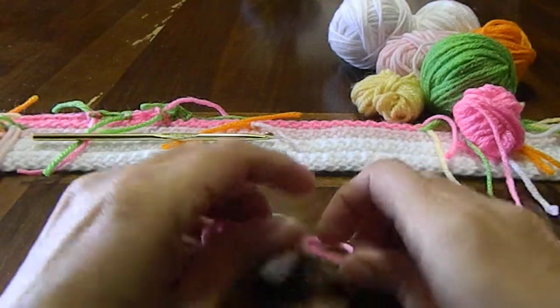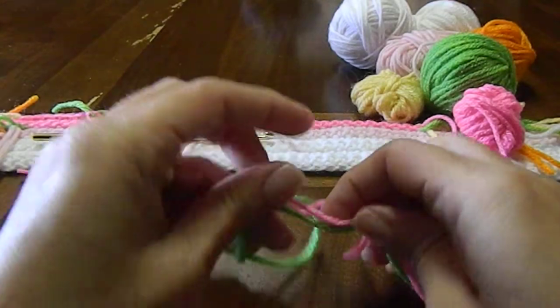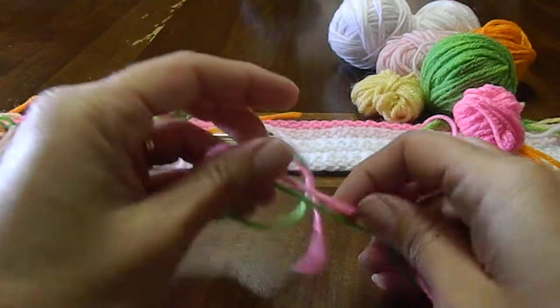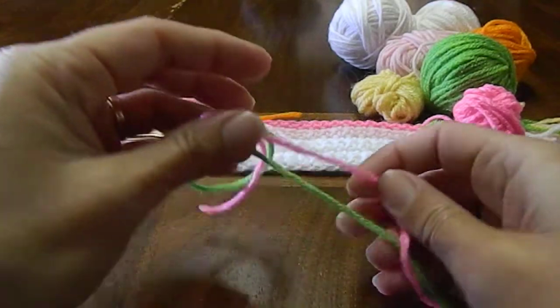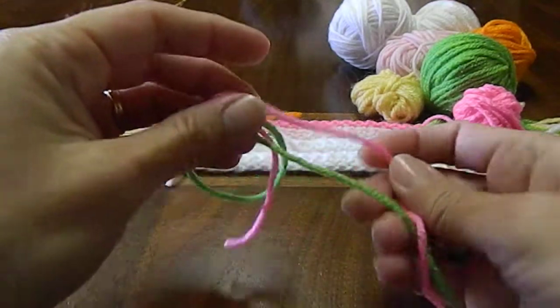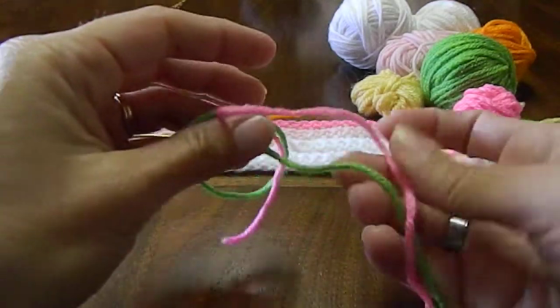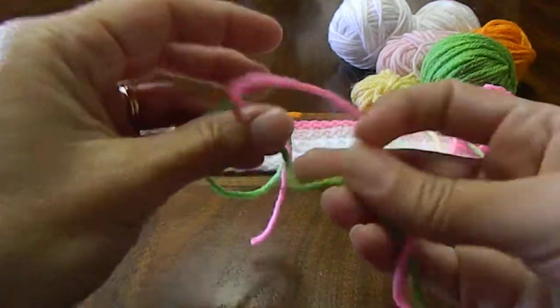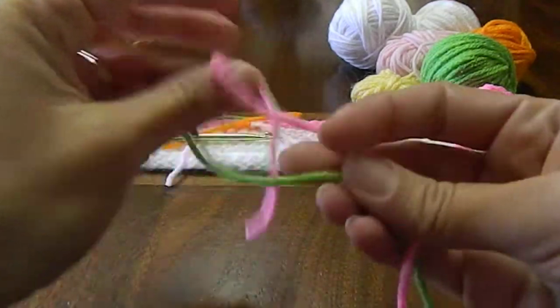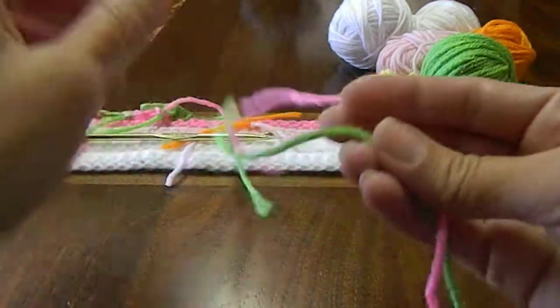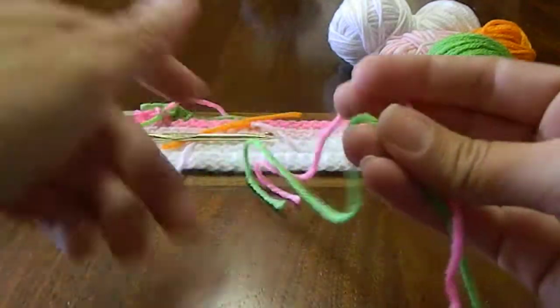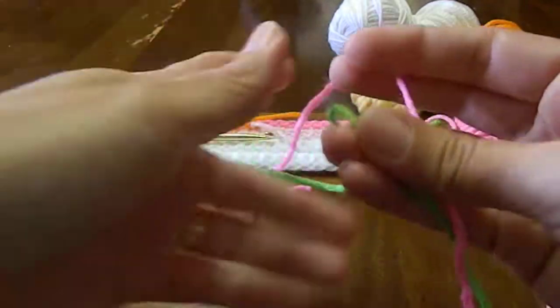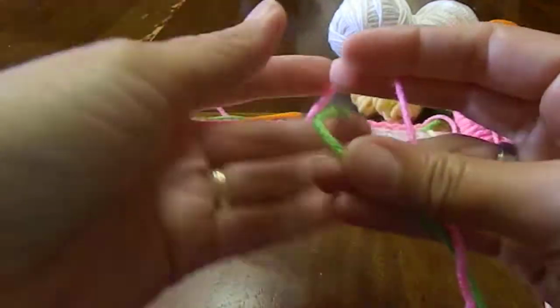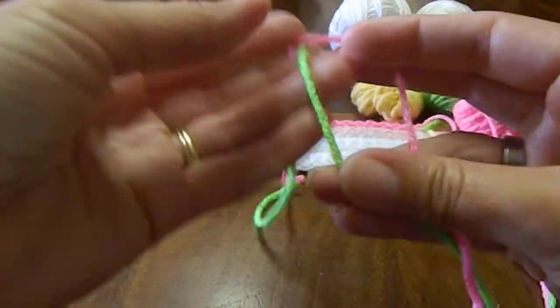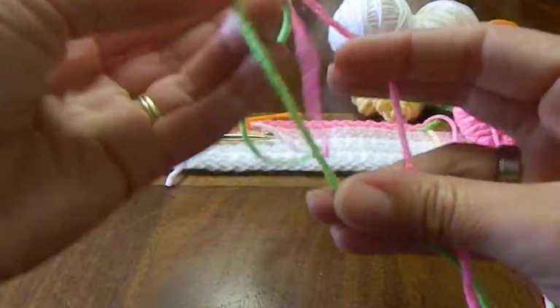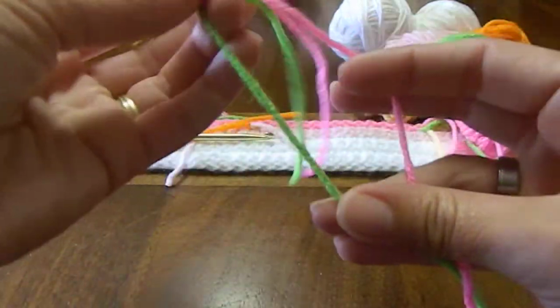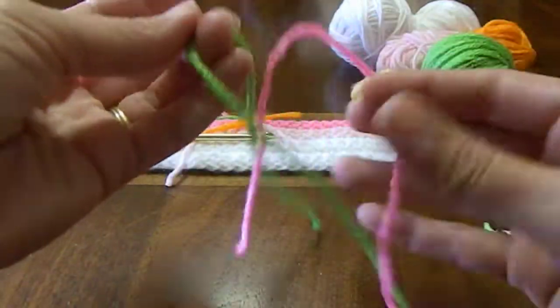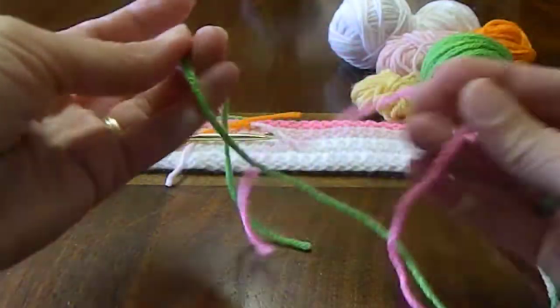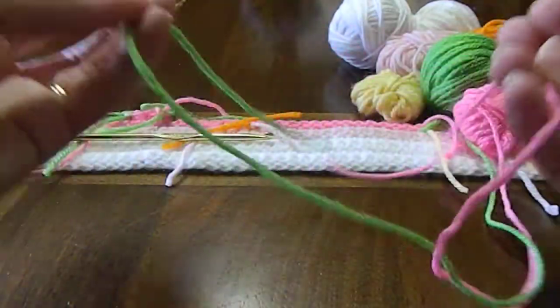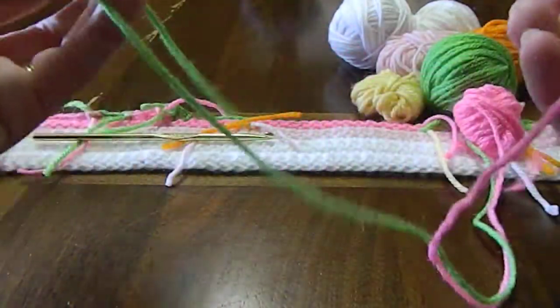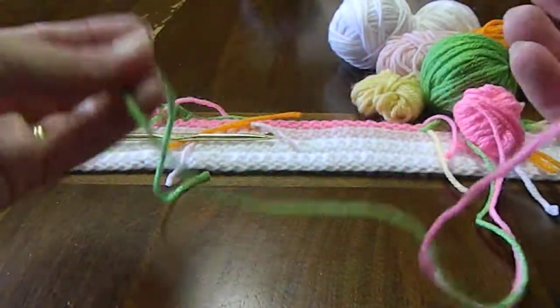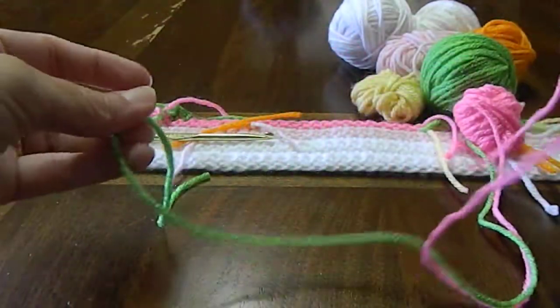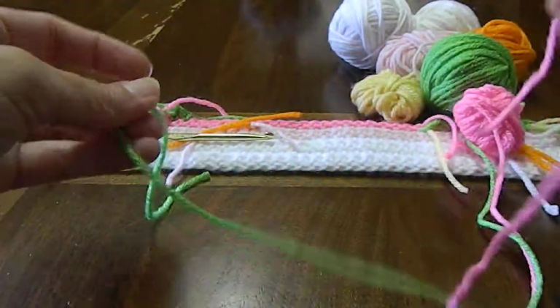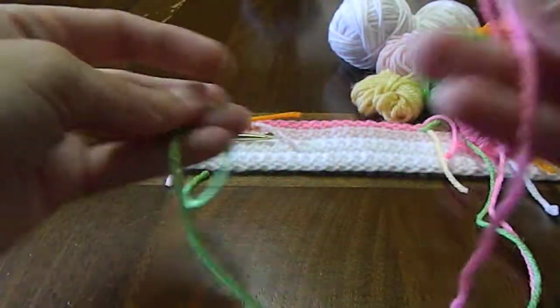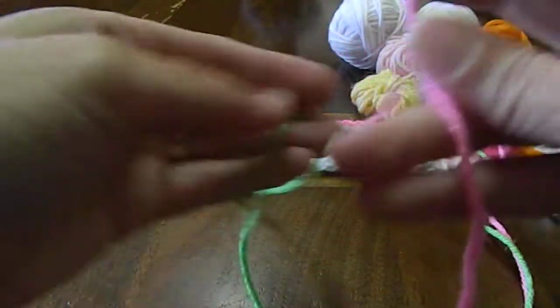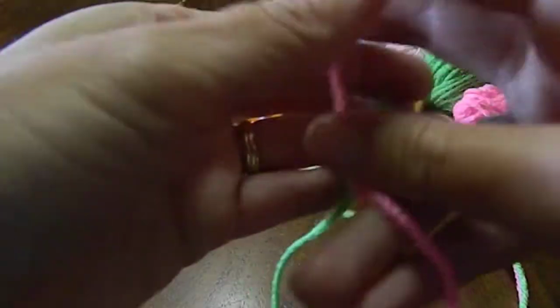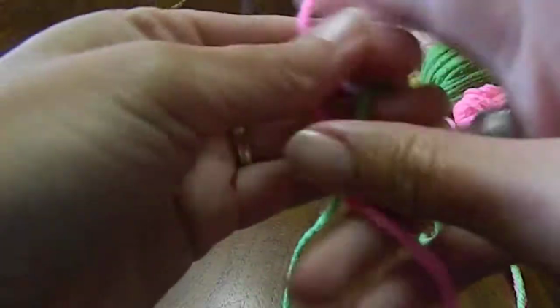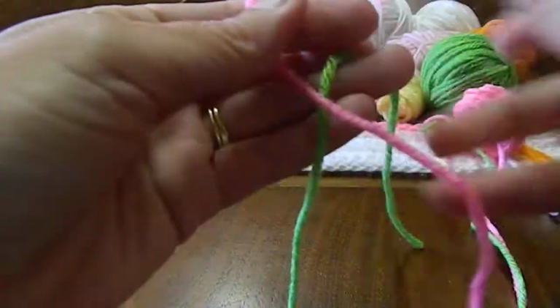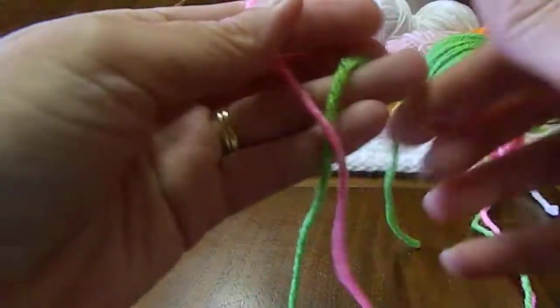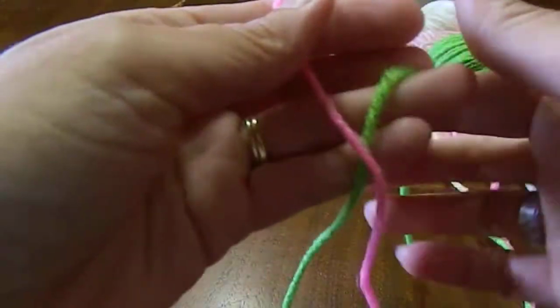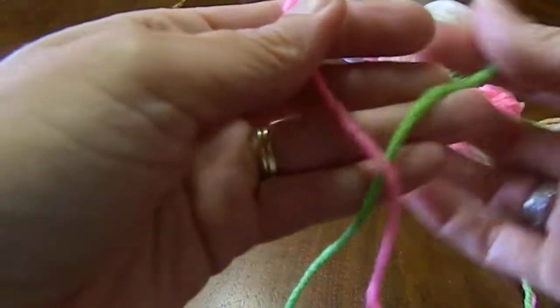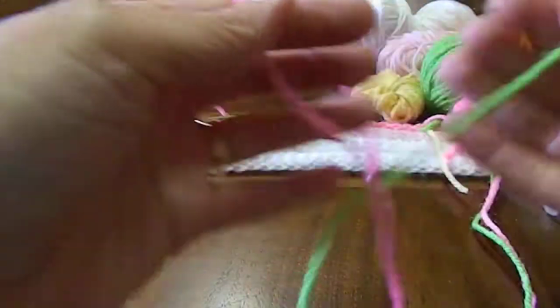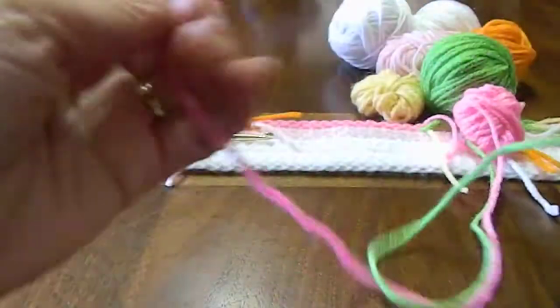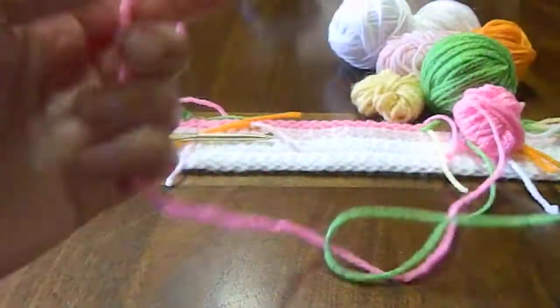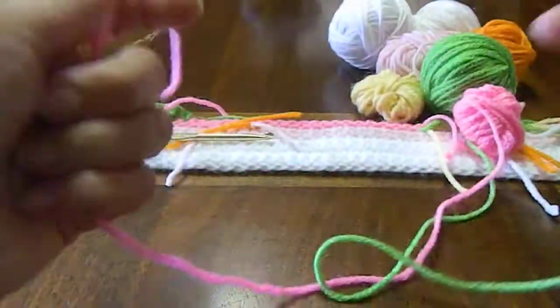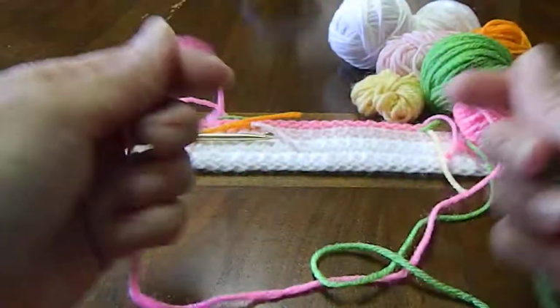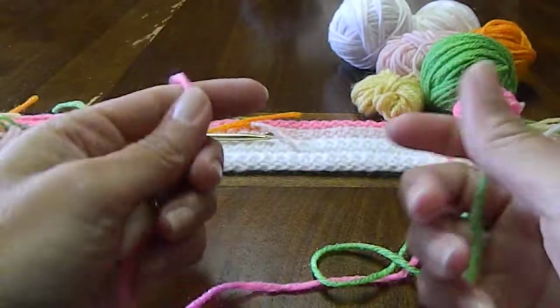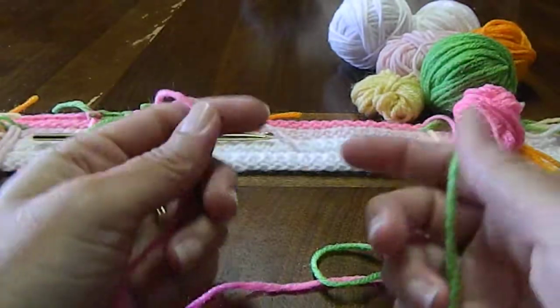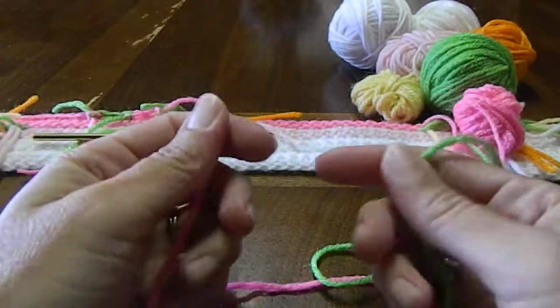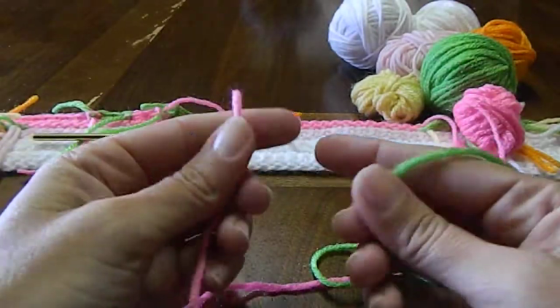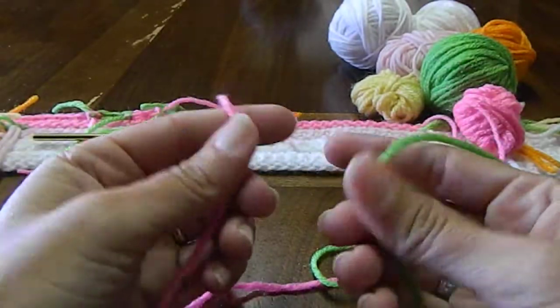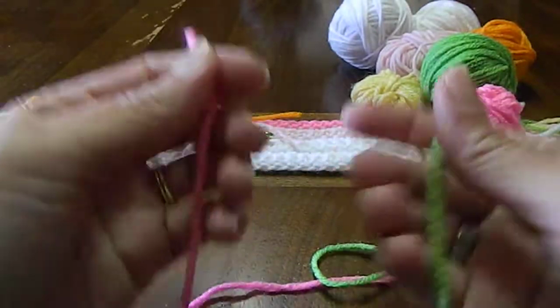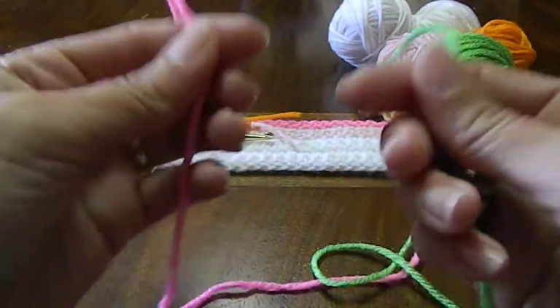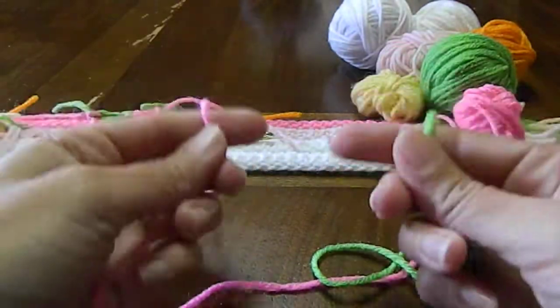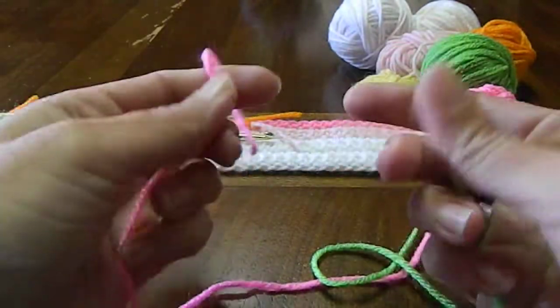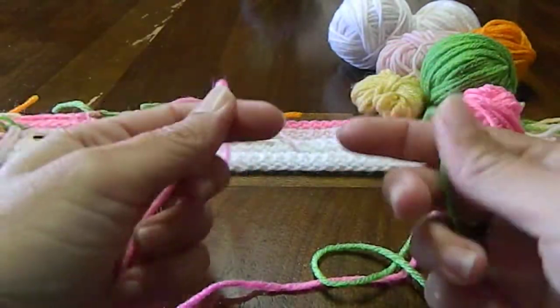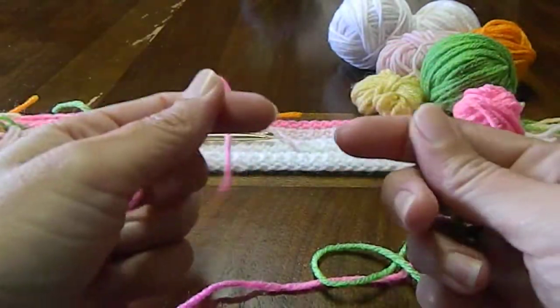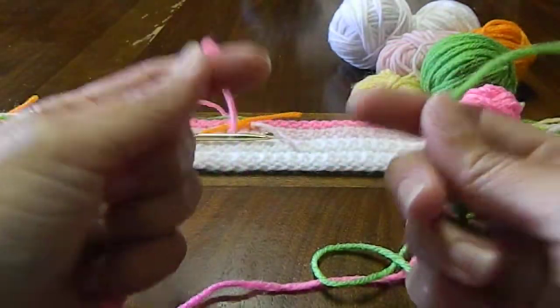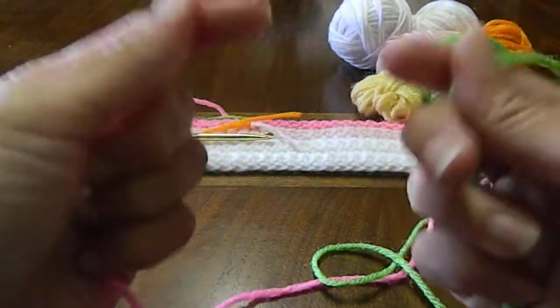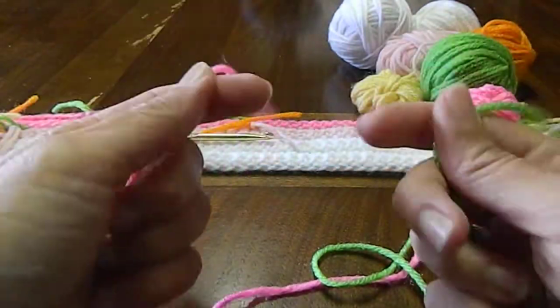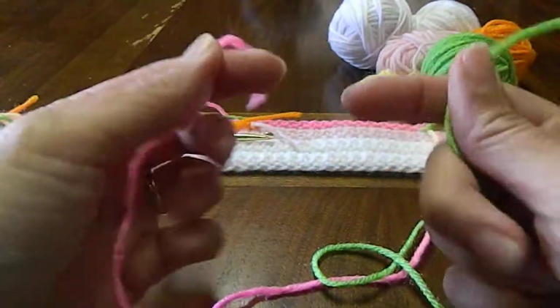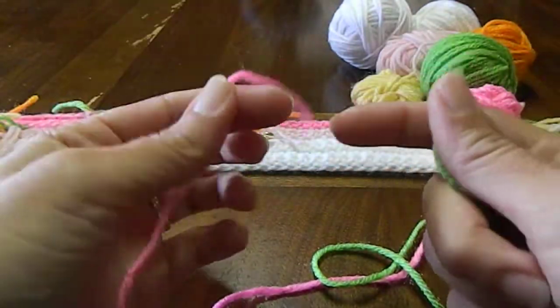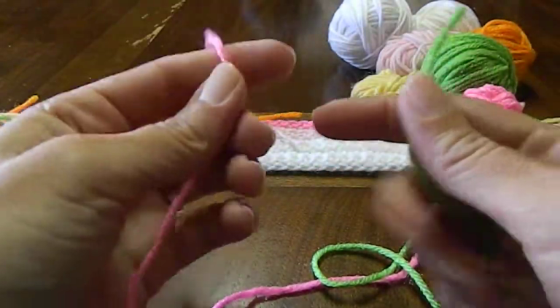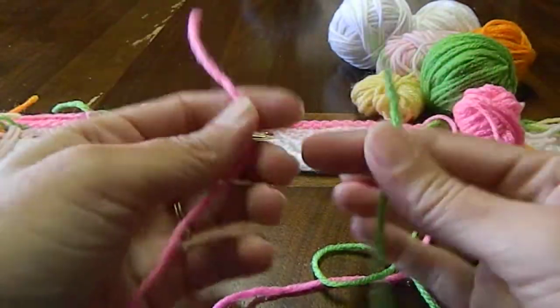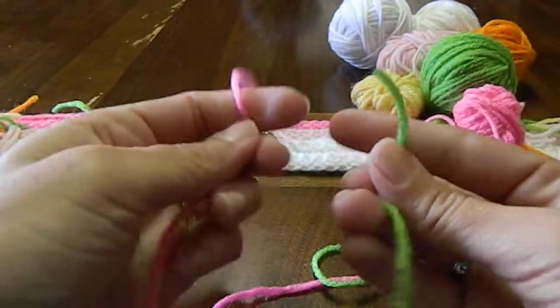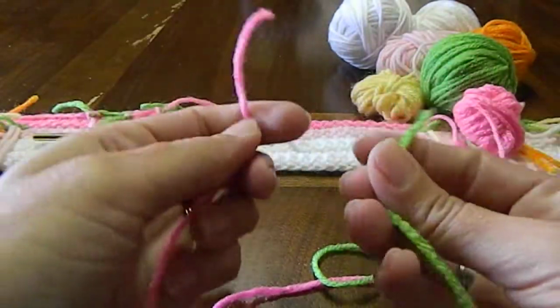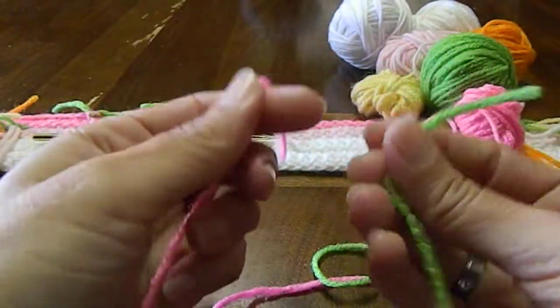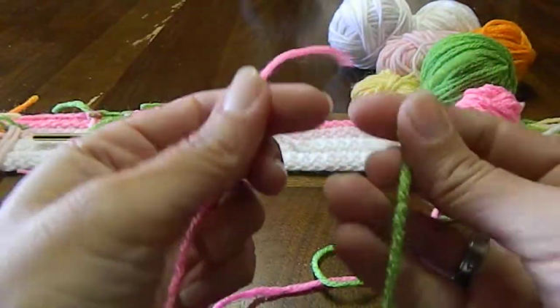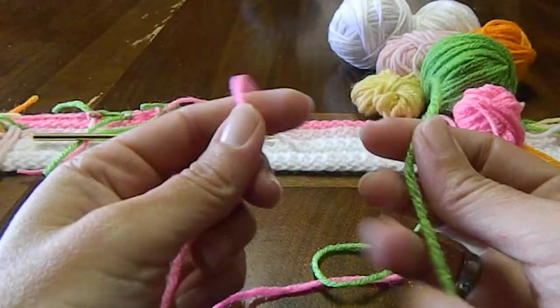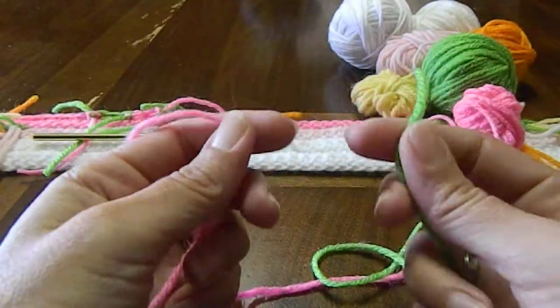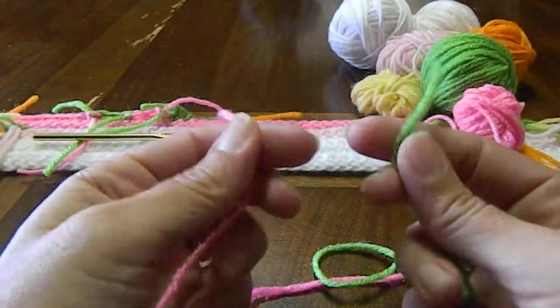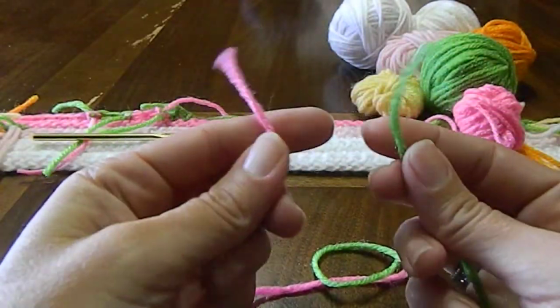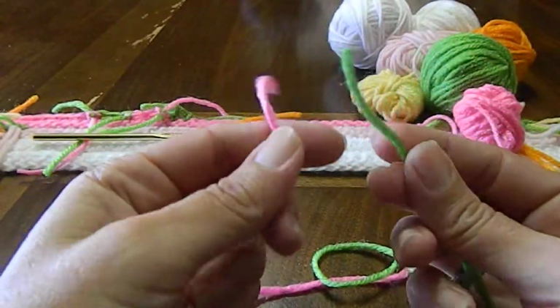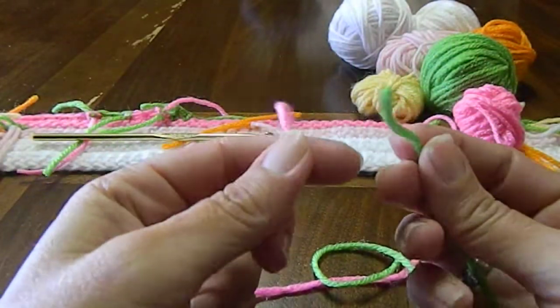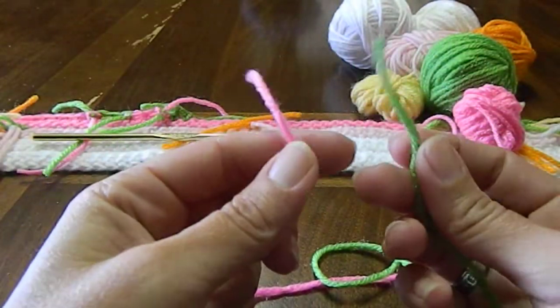This video is to show you how to do a square knot. I did go on YouTube and watched a video myself, so I'm going to show you guys.